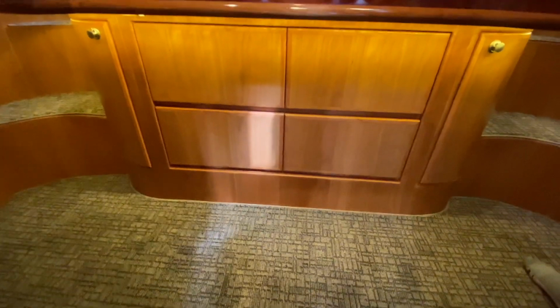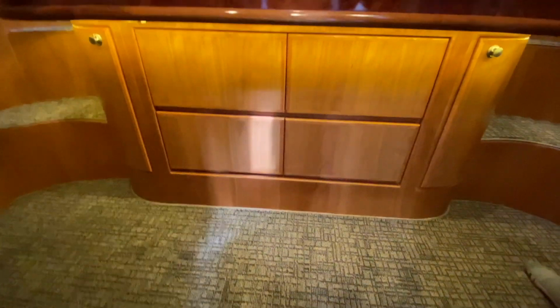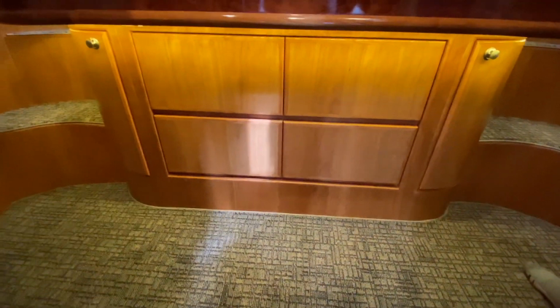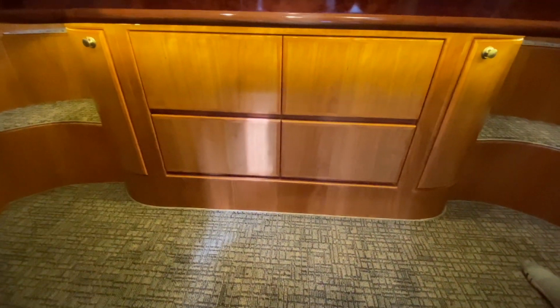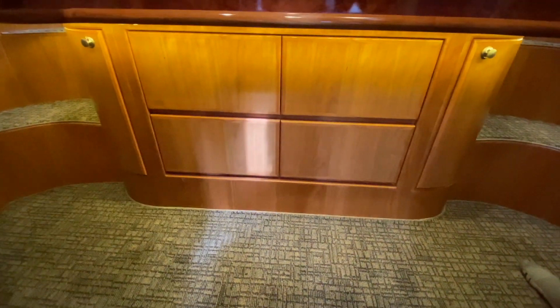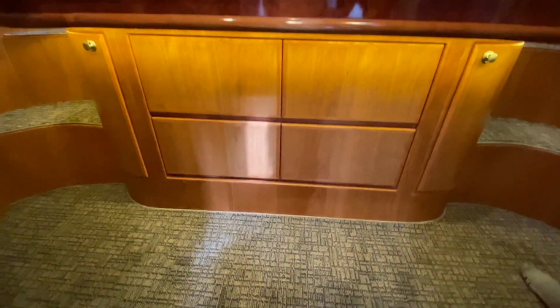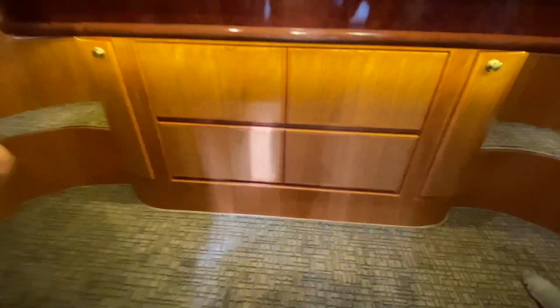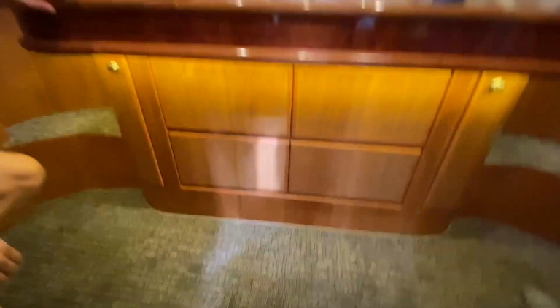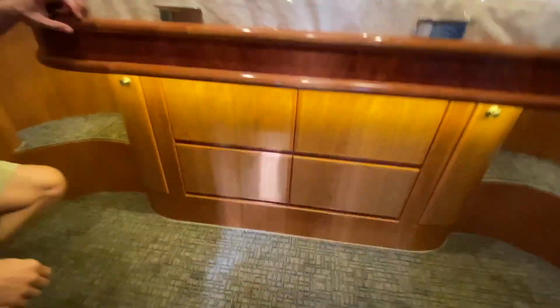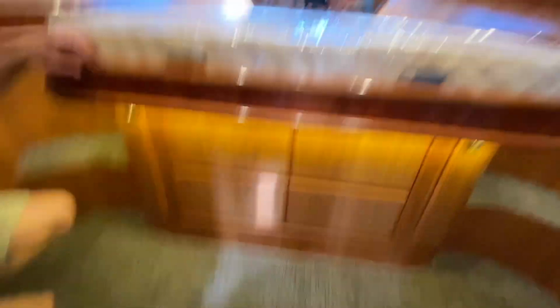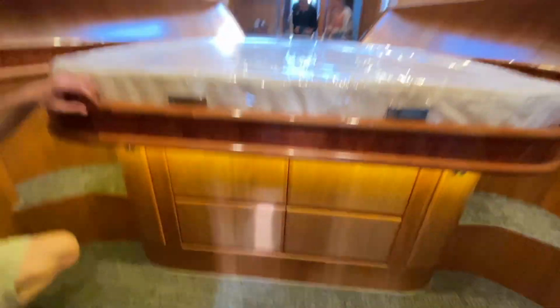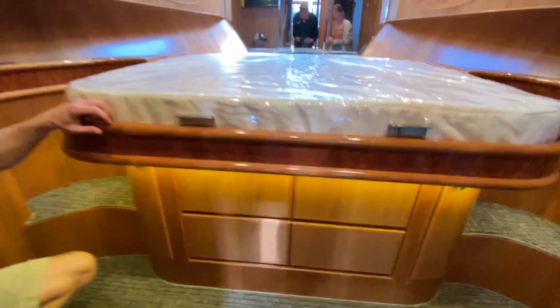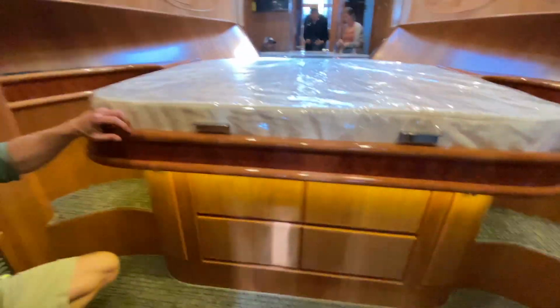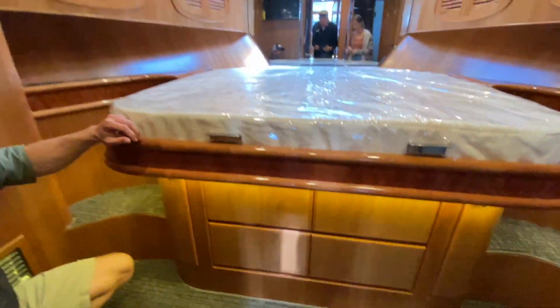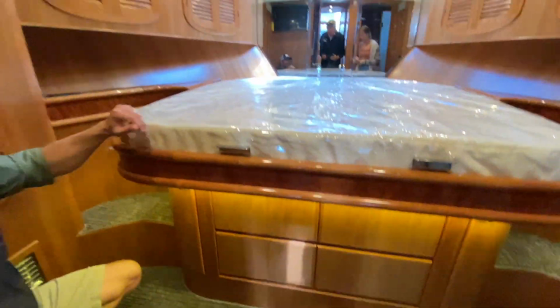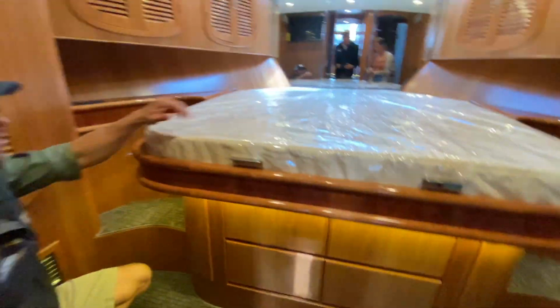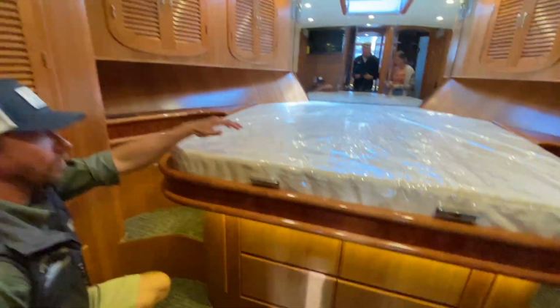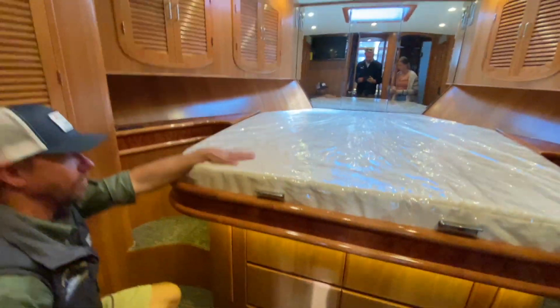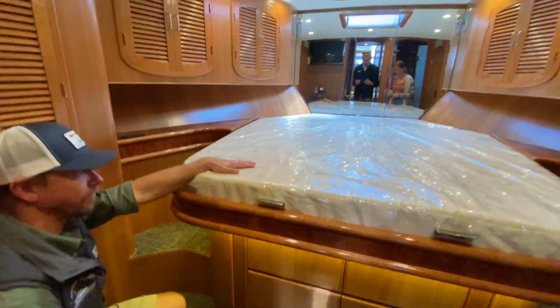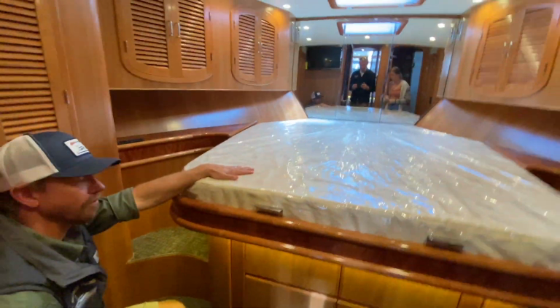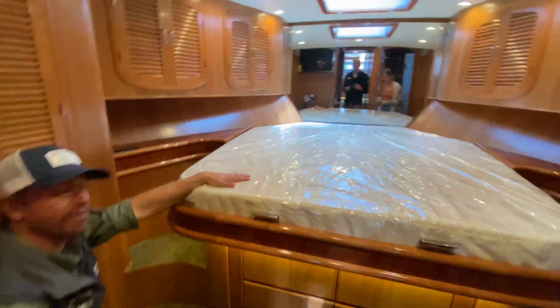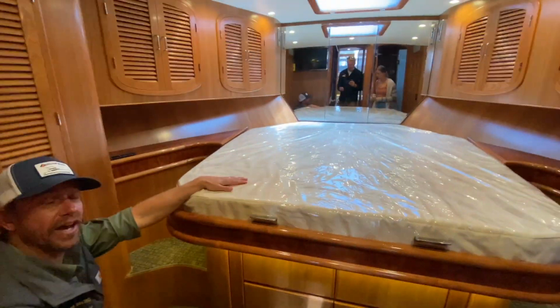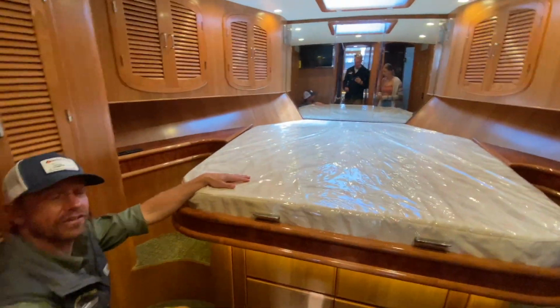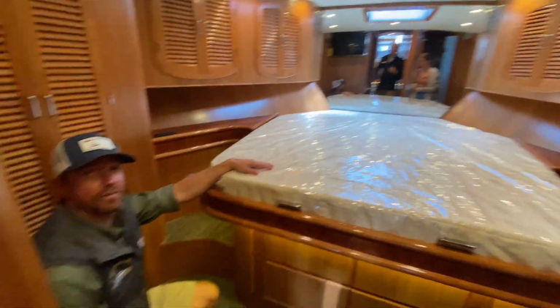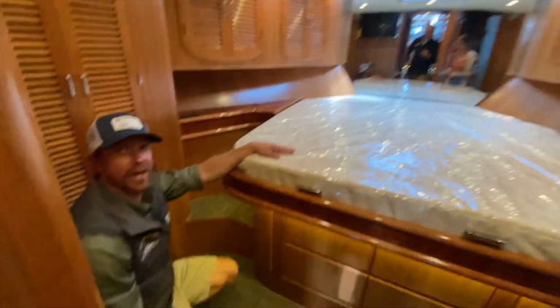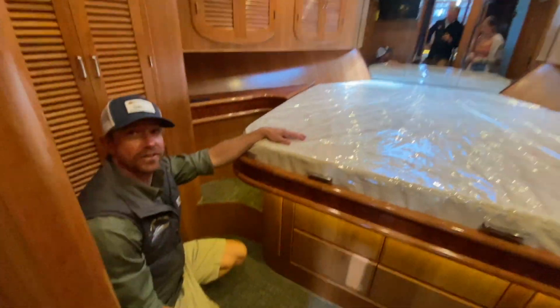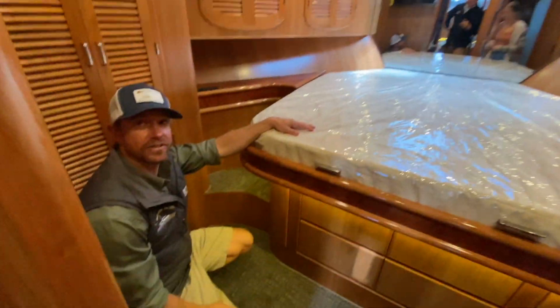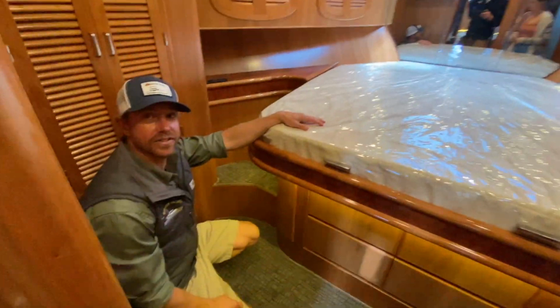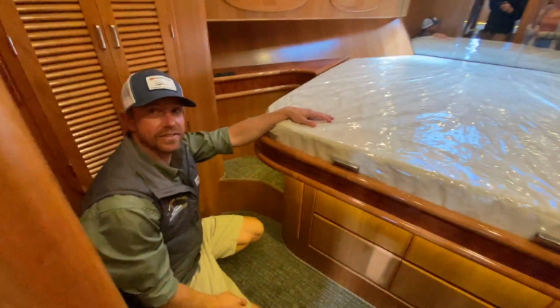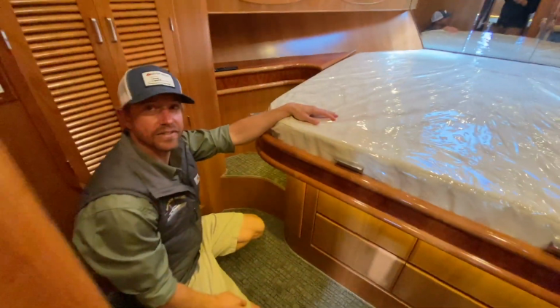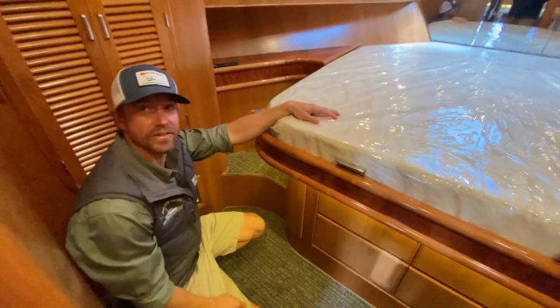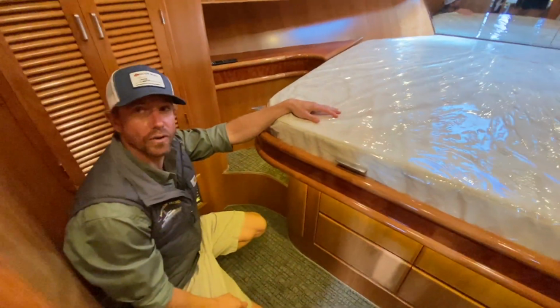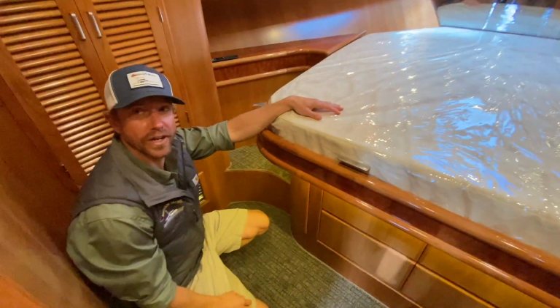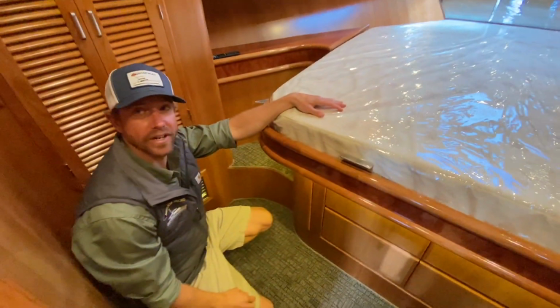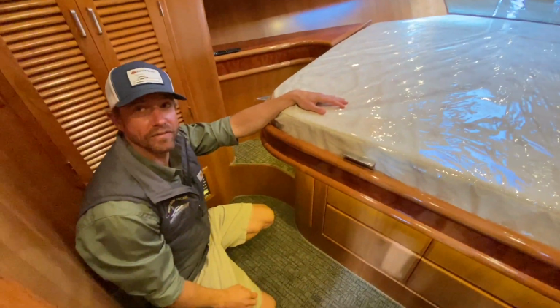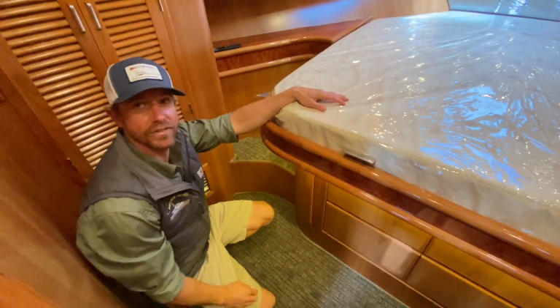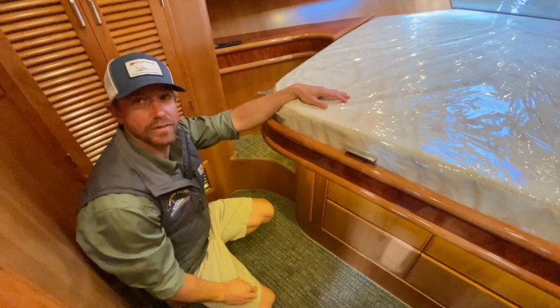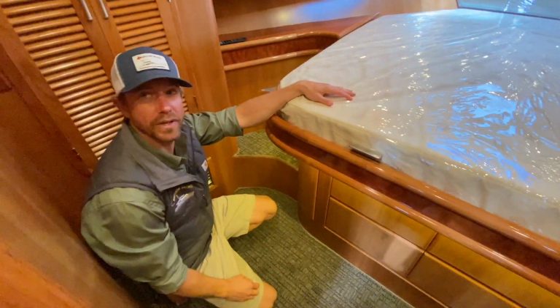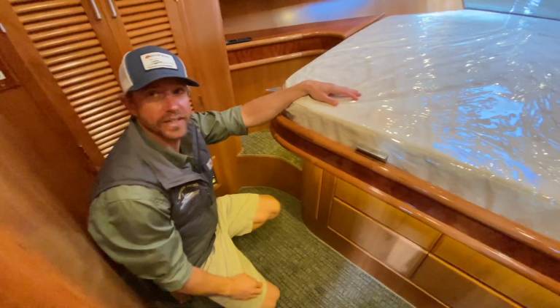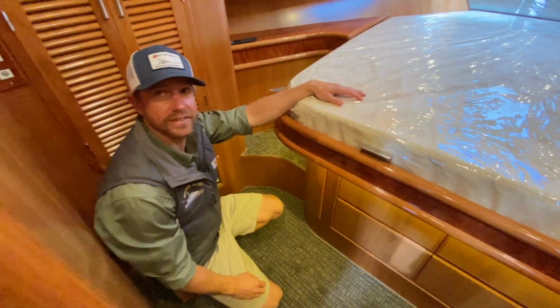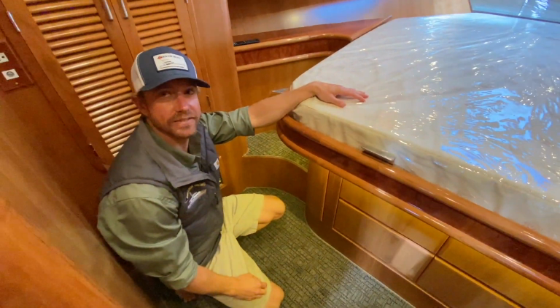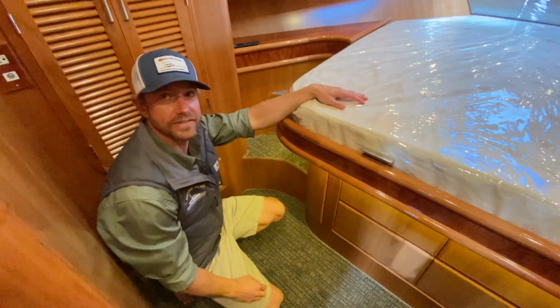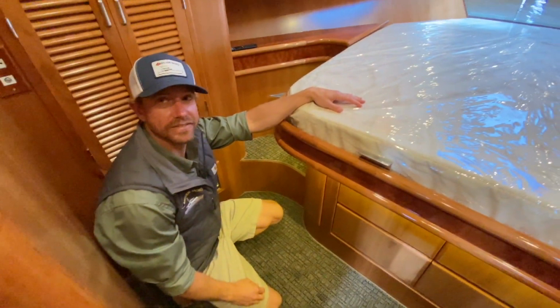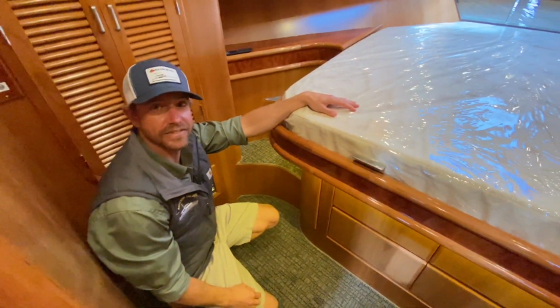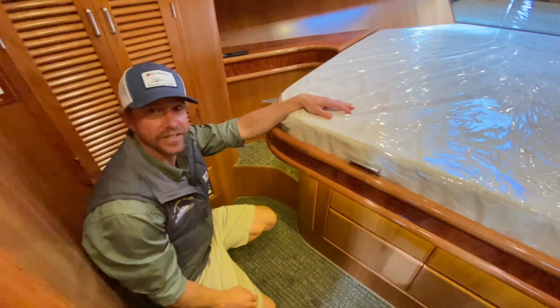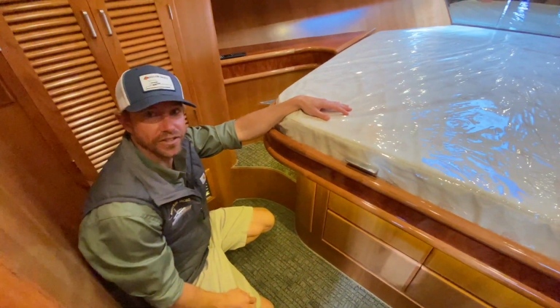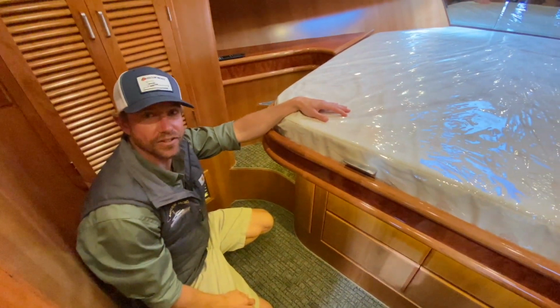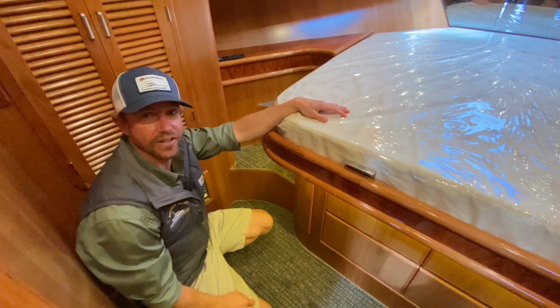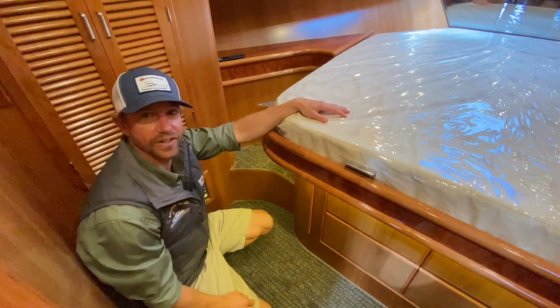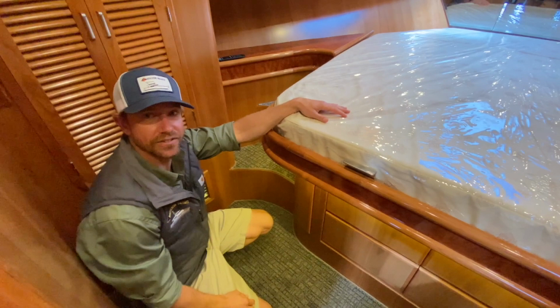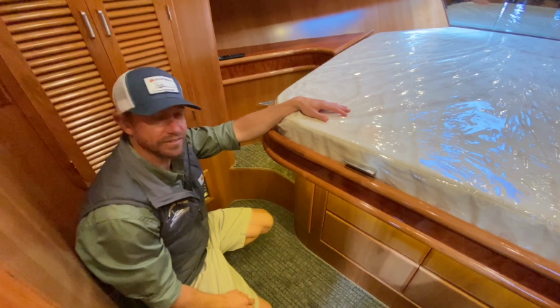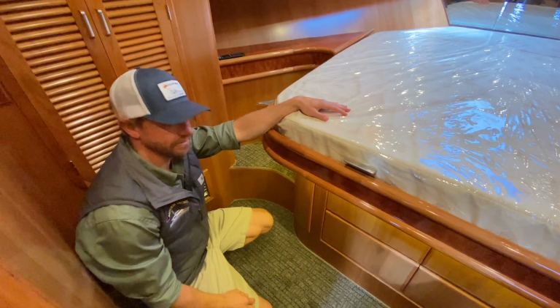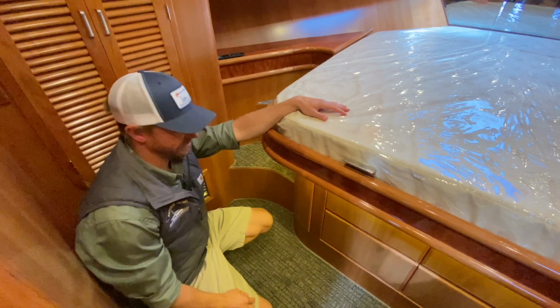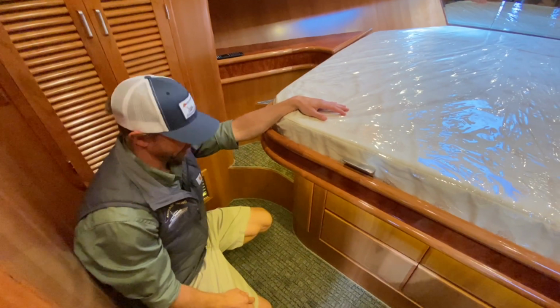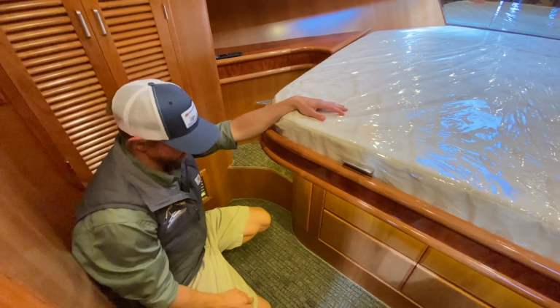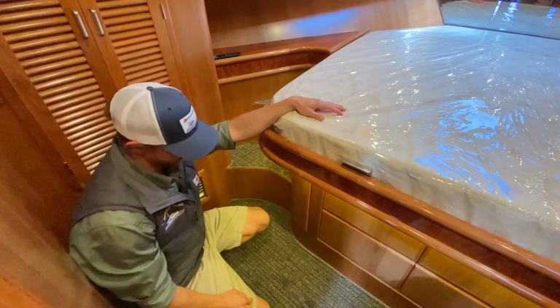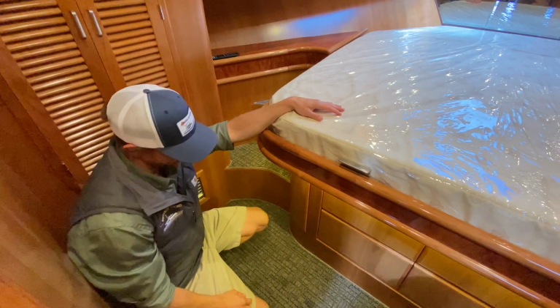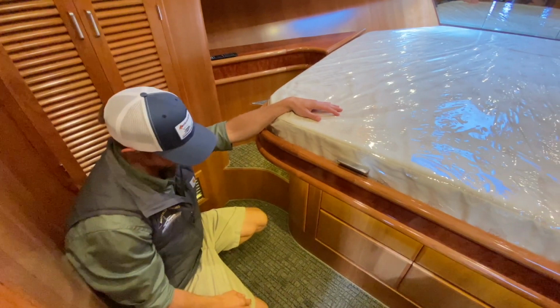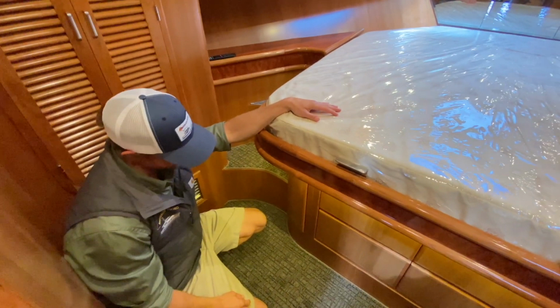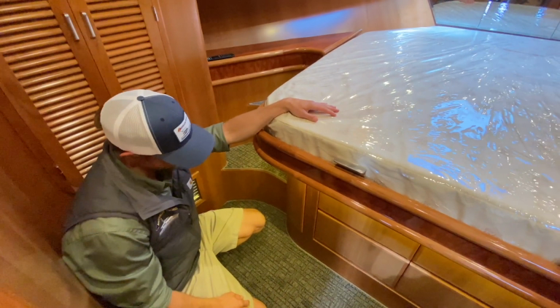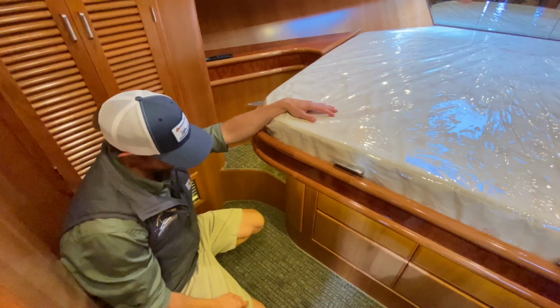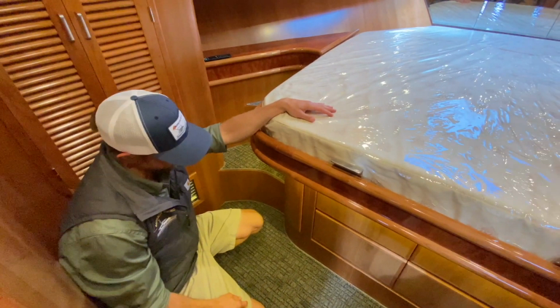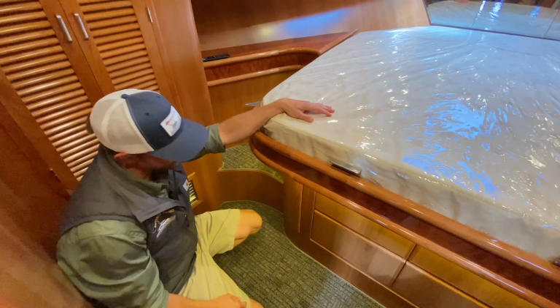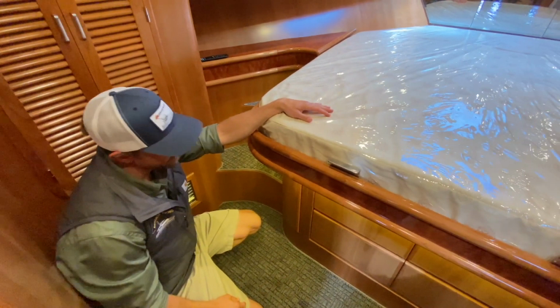I personally don't think anything is wrong with our factory mattresses. They're quite comfy — I've spent many a night on them.